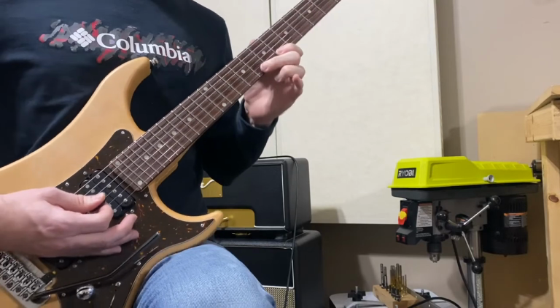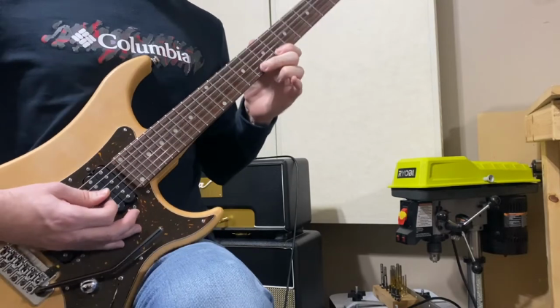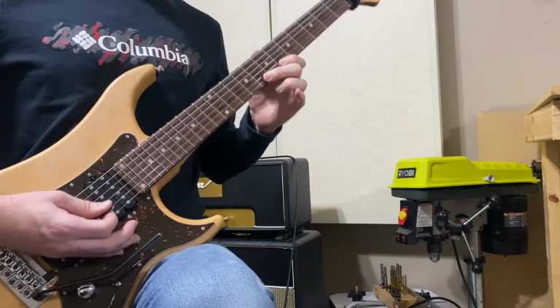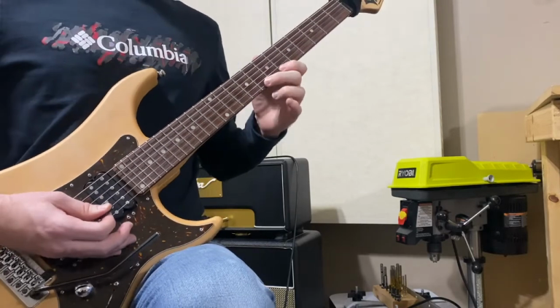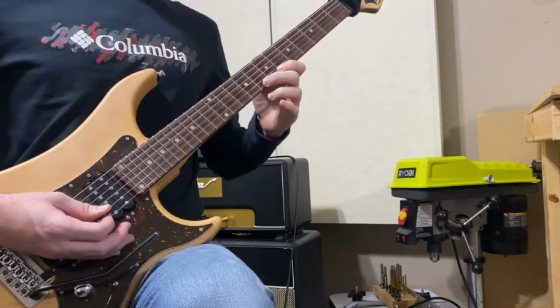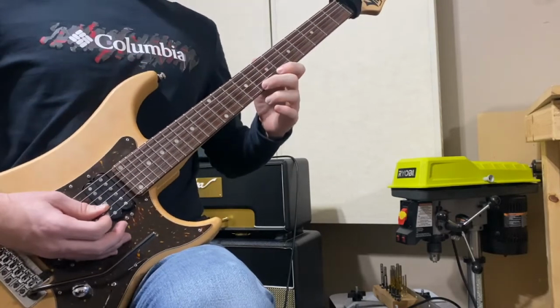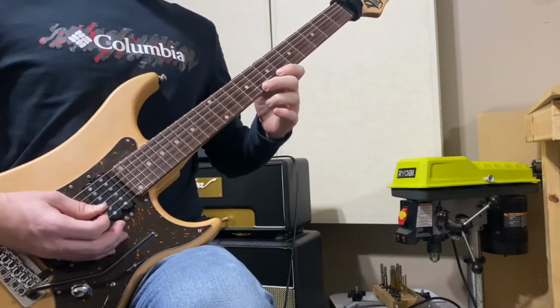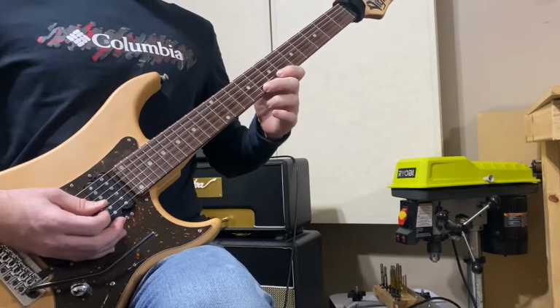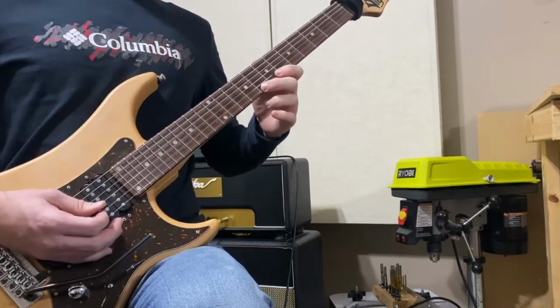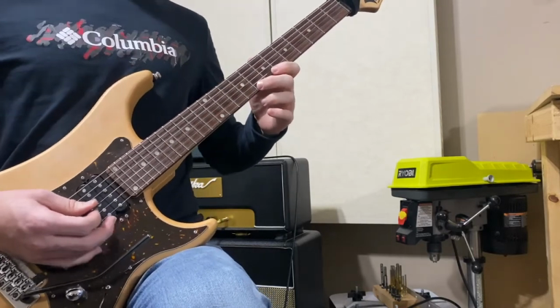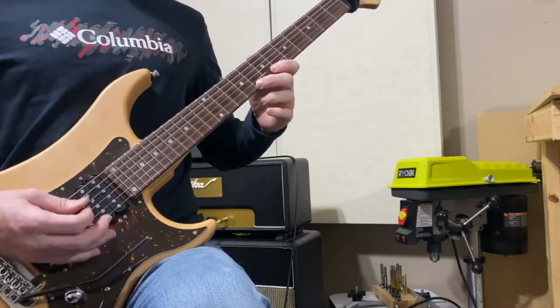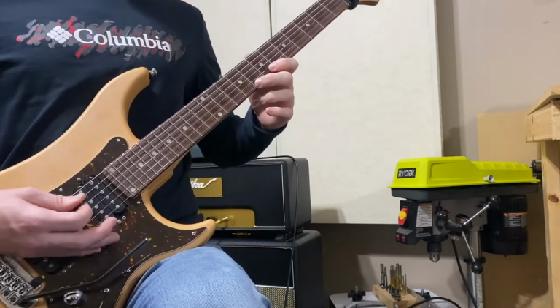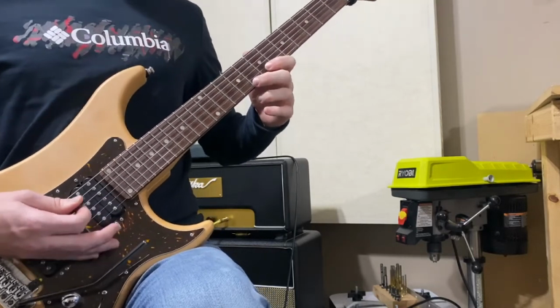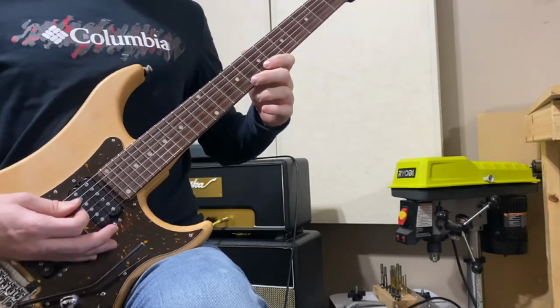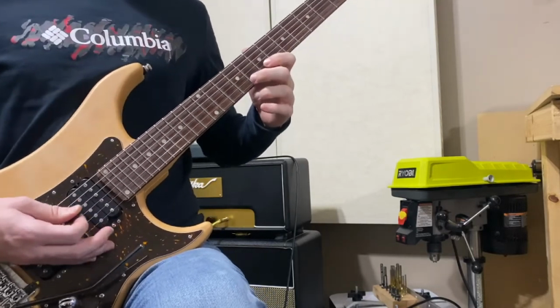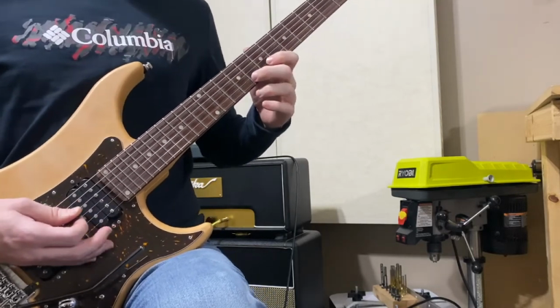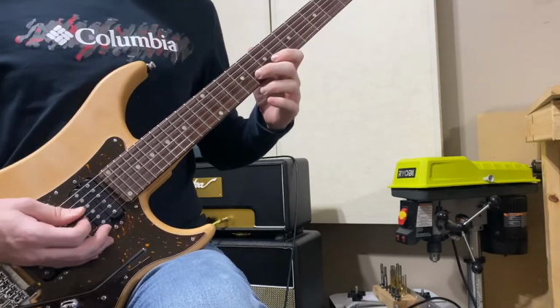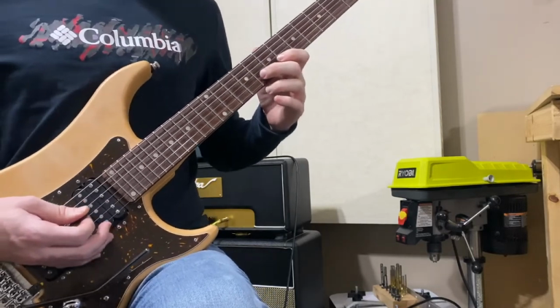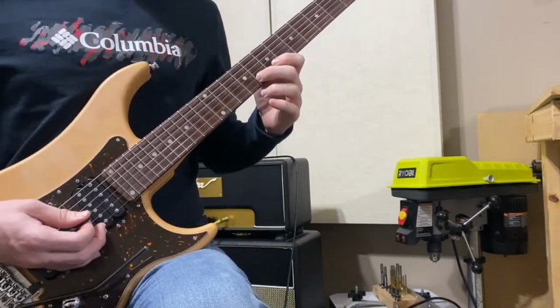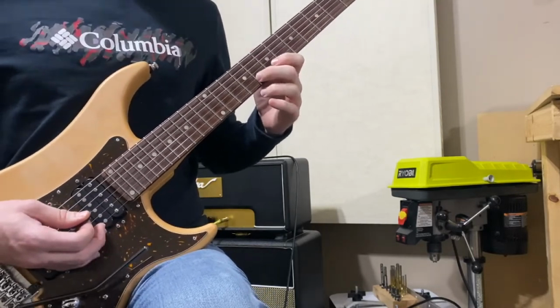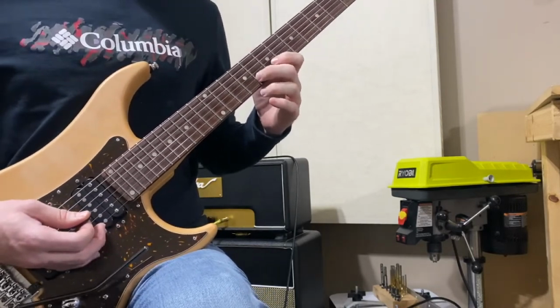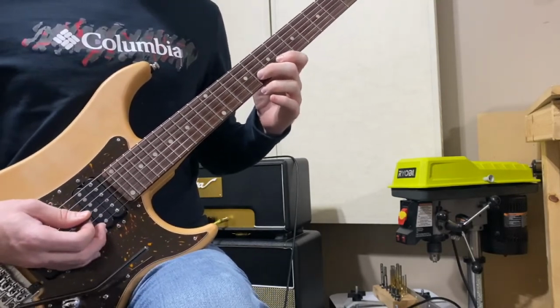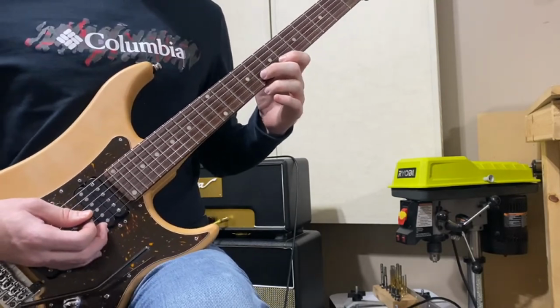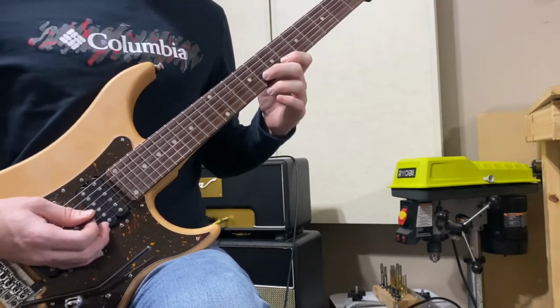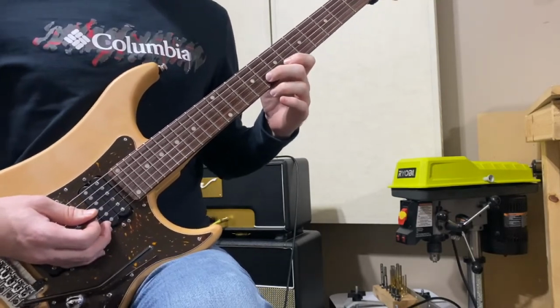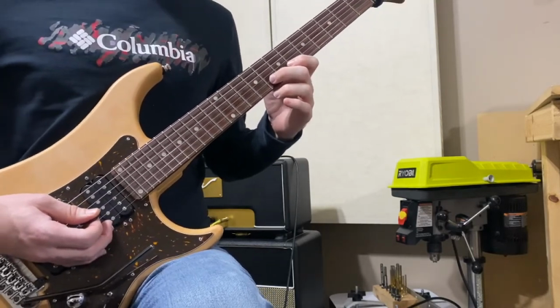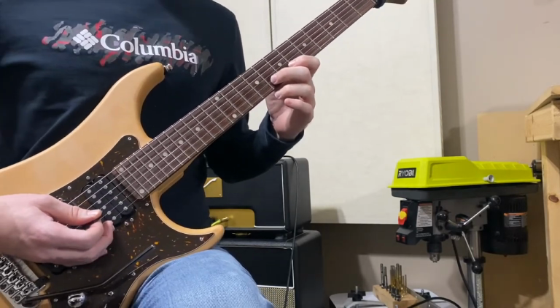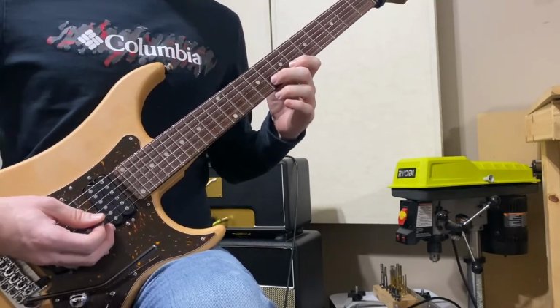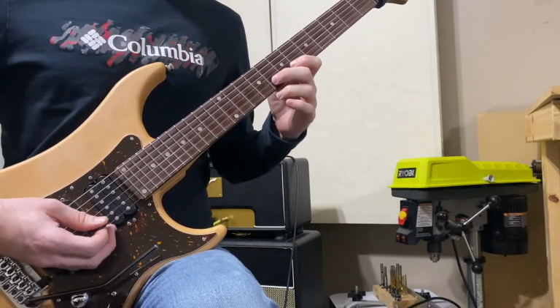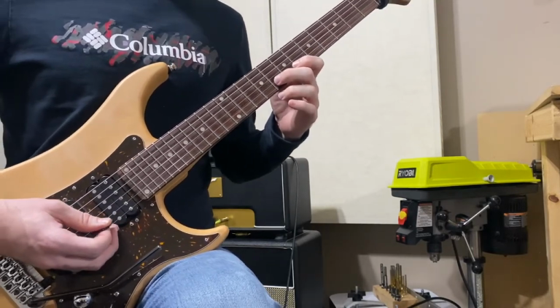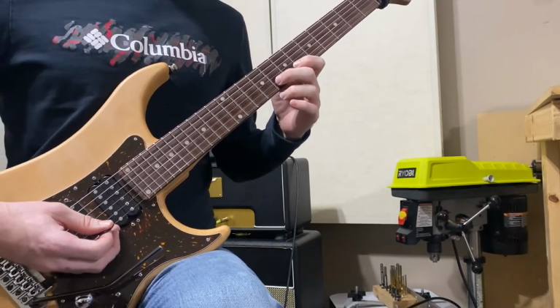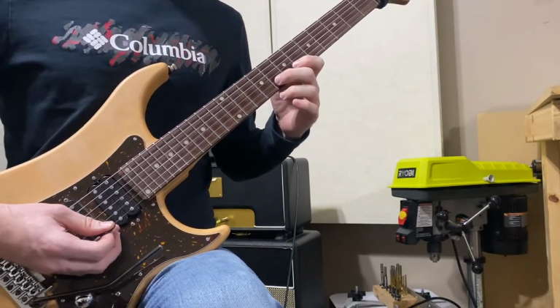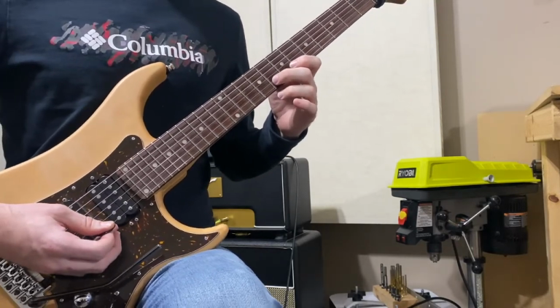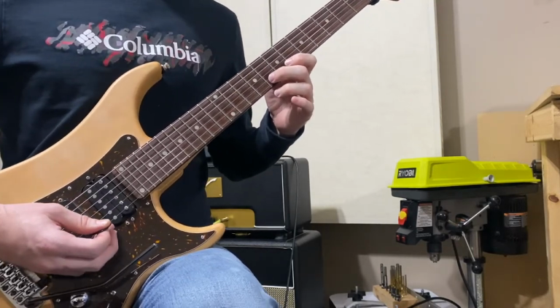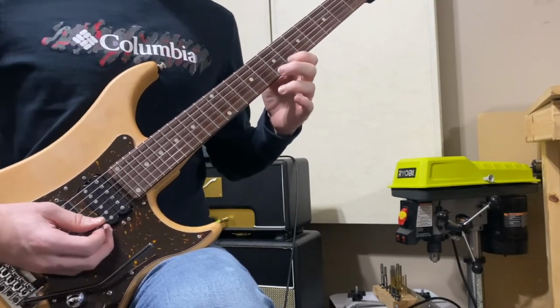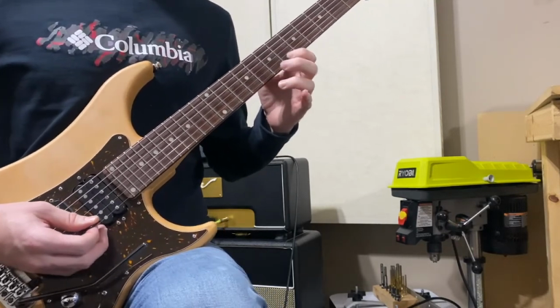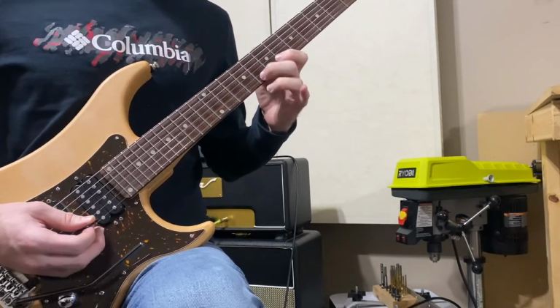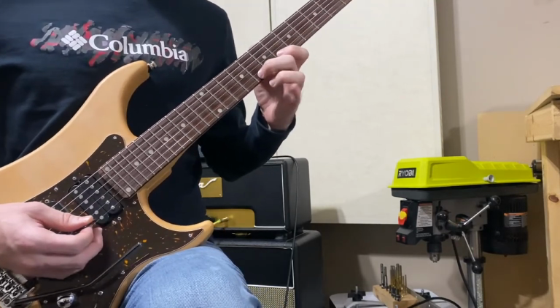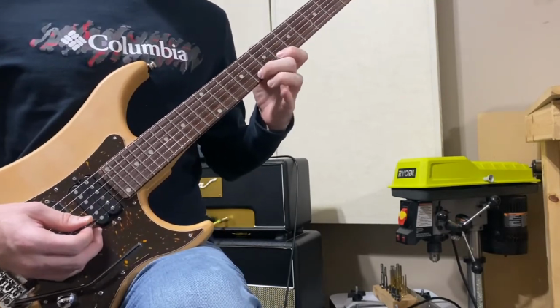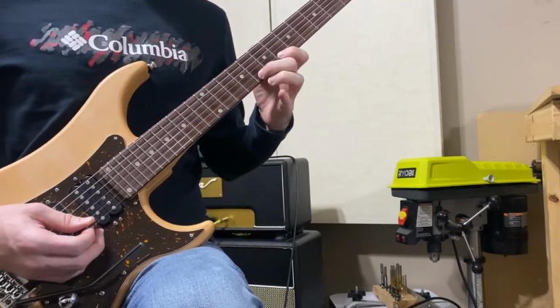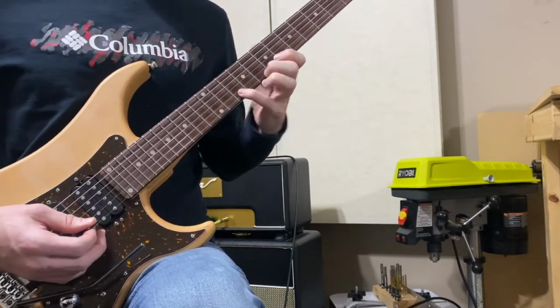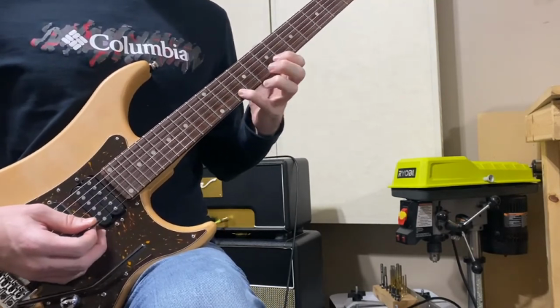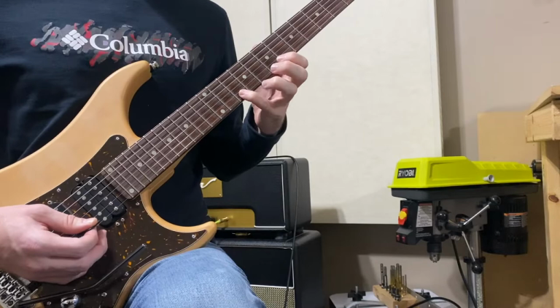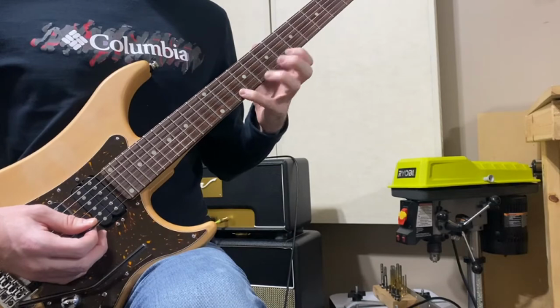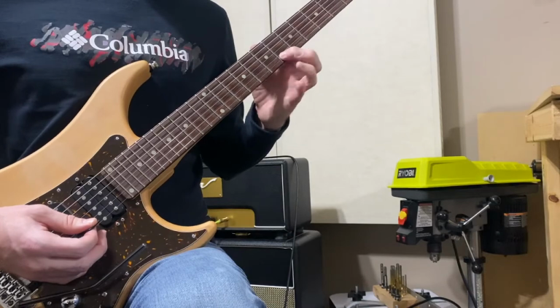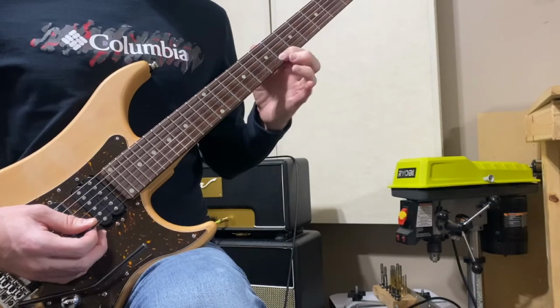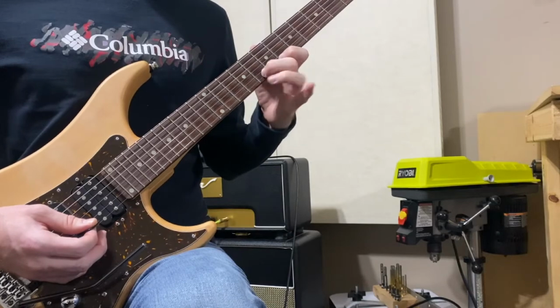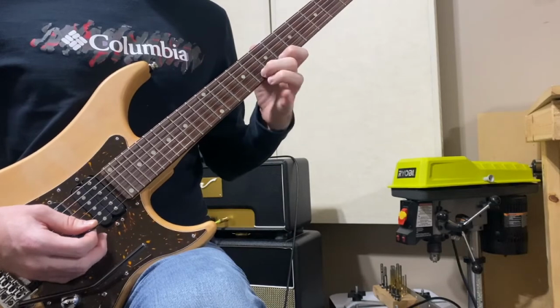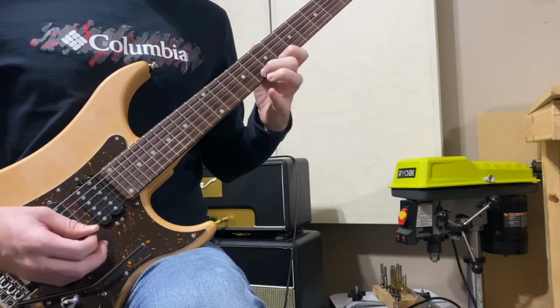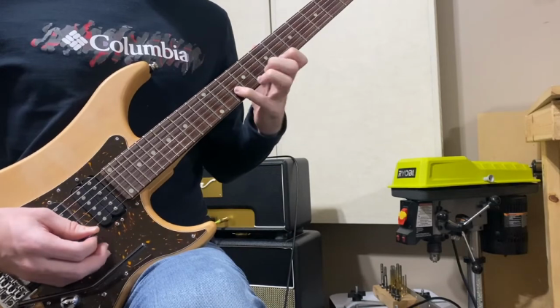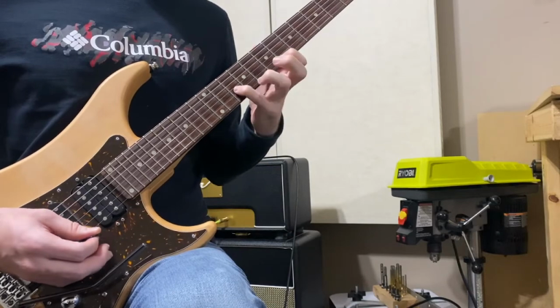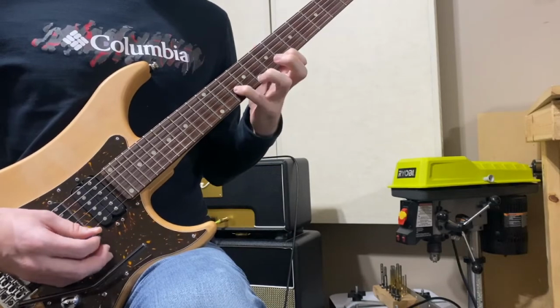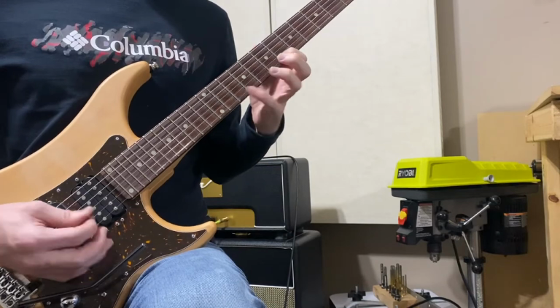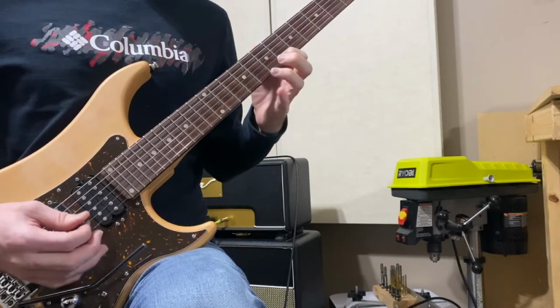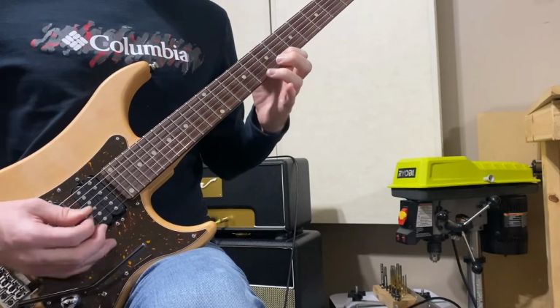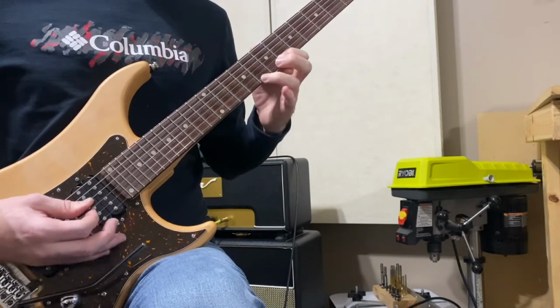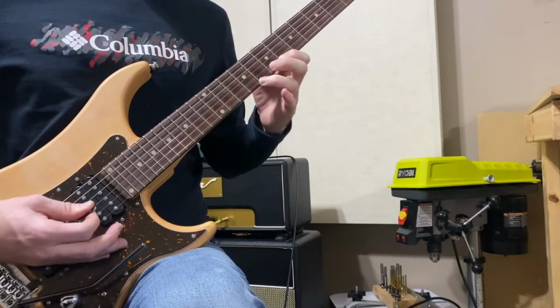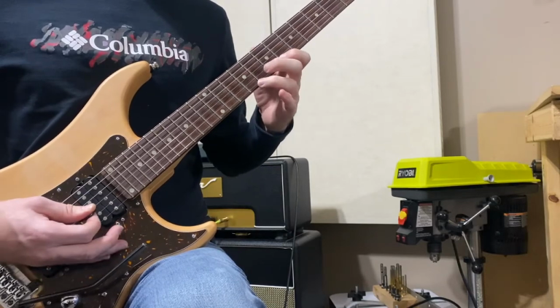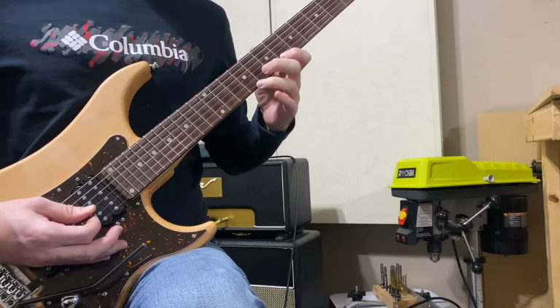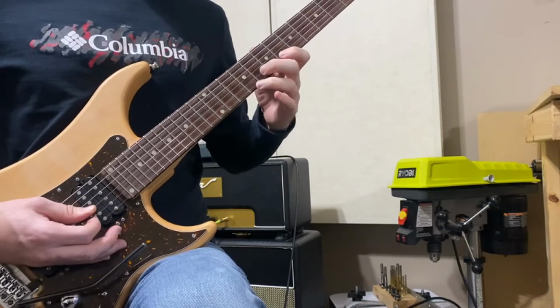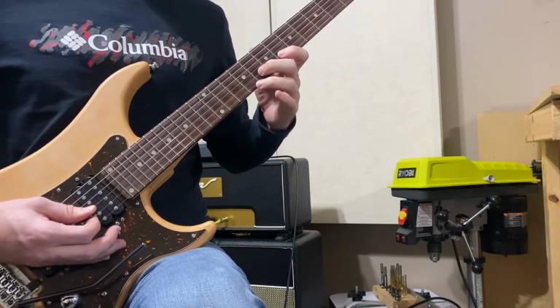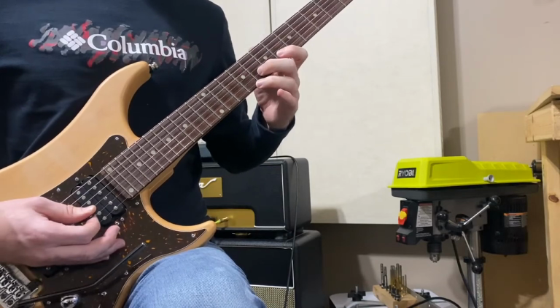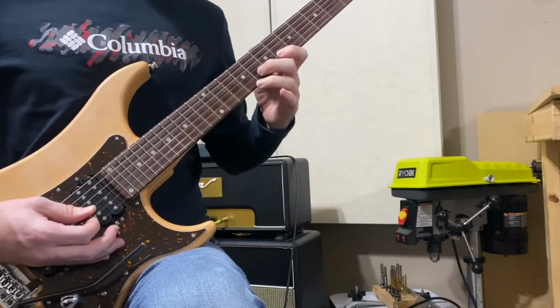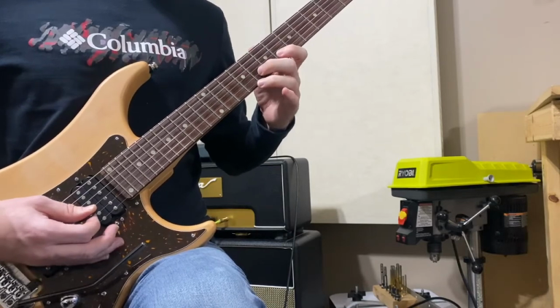Then we're just going to keep going with that all the way down the scale — moving to the B string and continuing the same pattern.